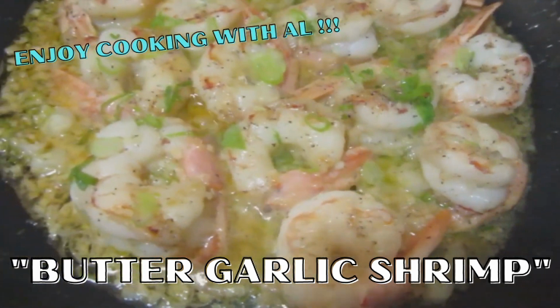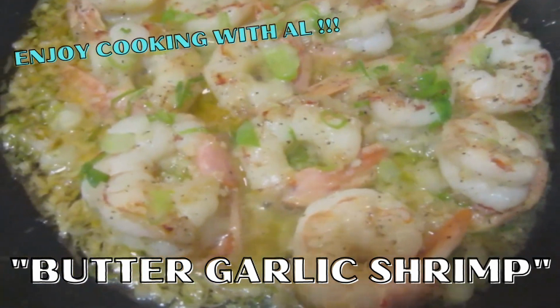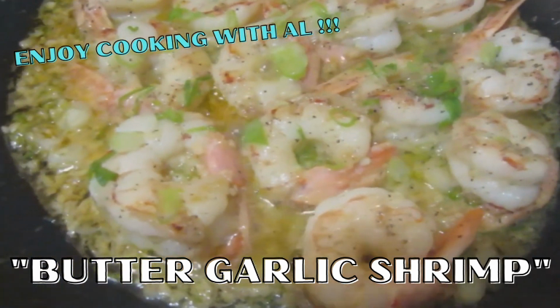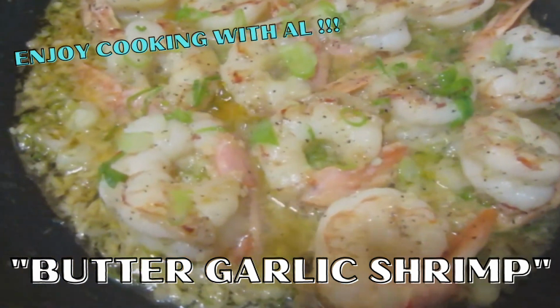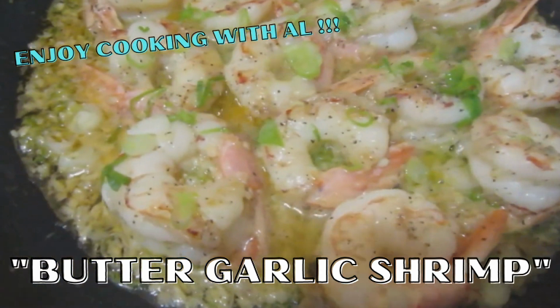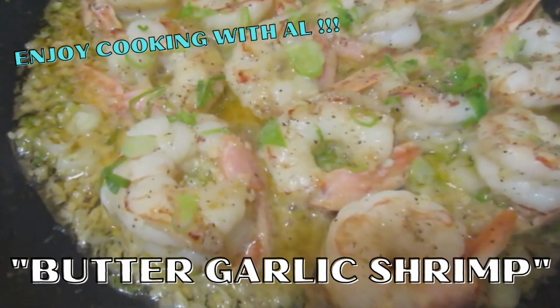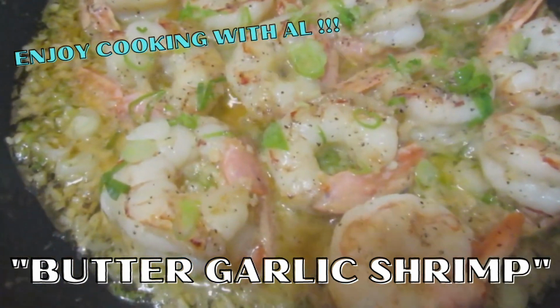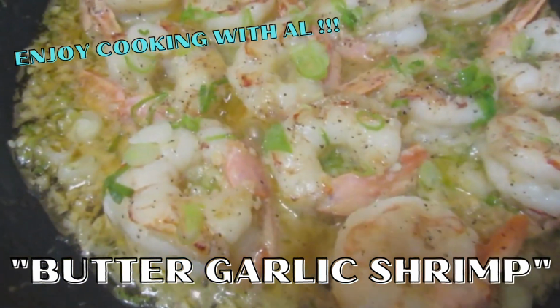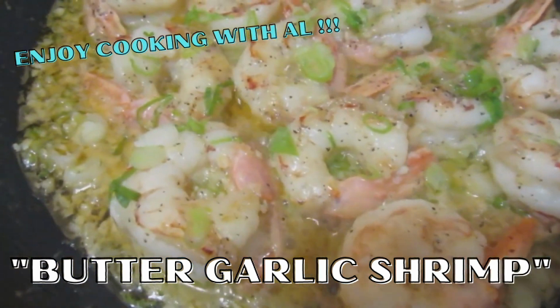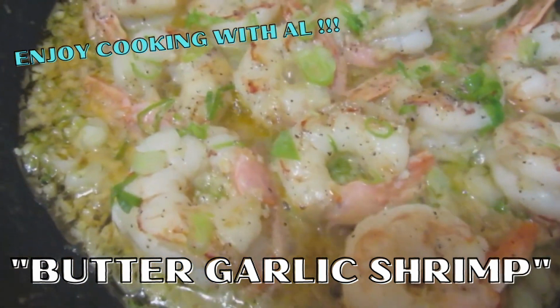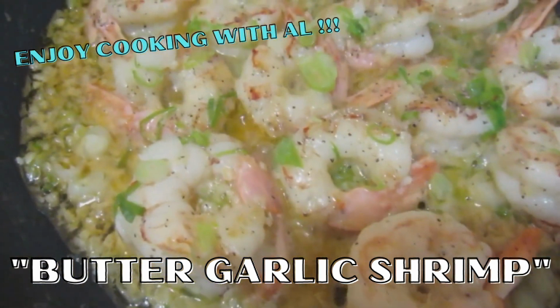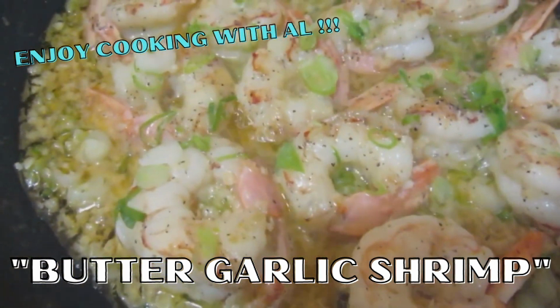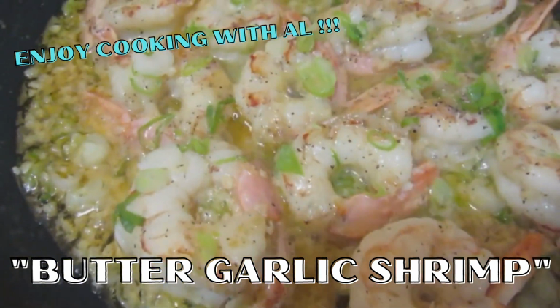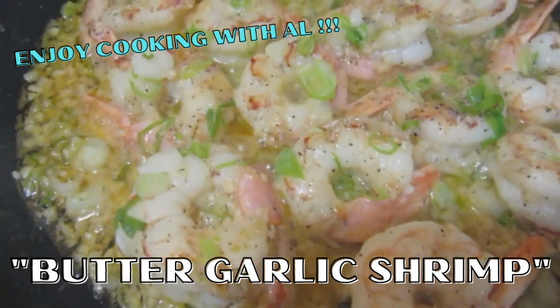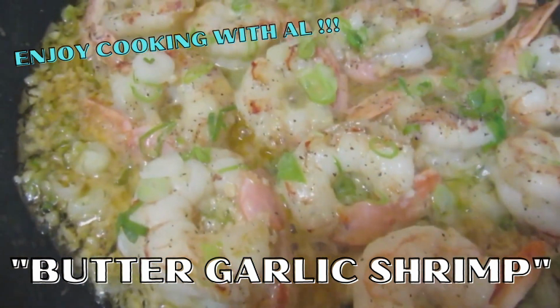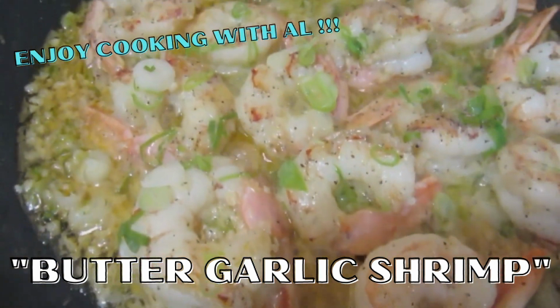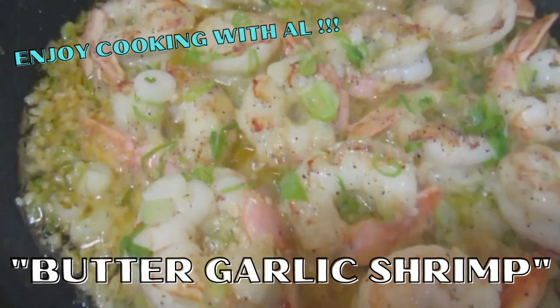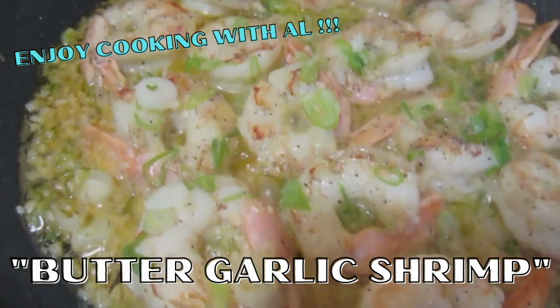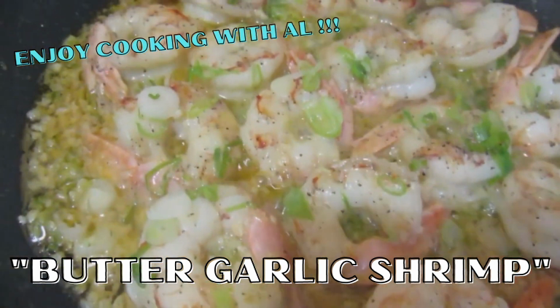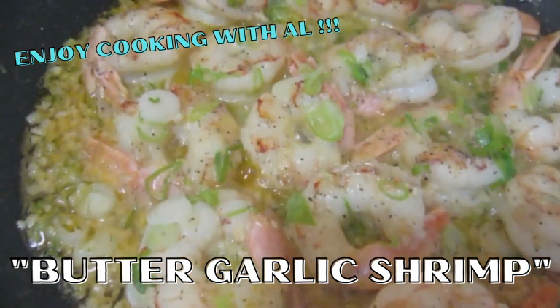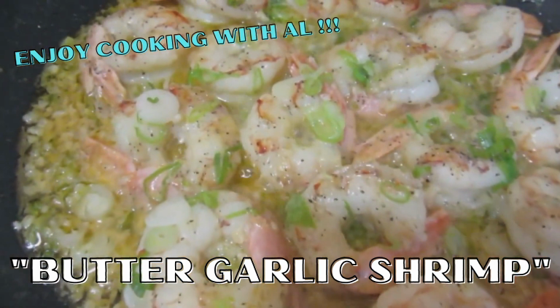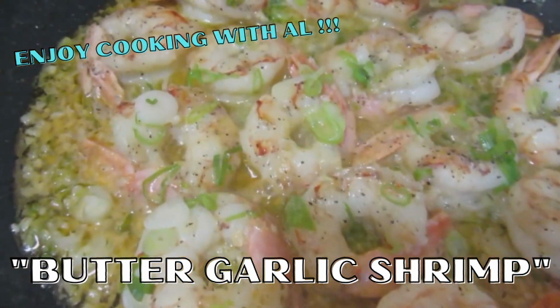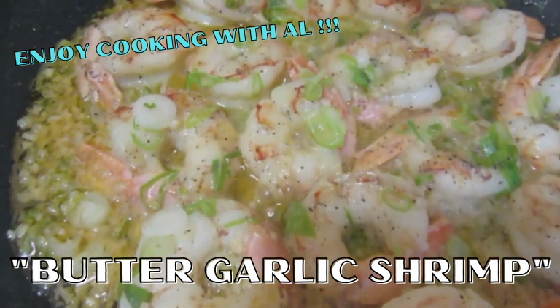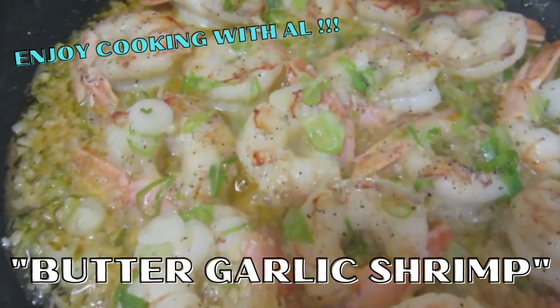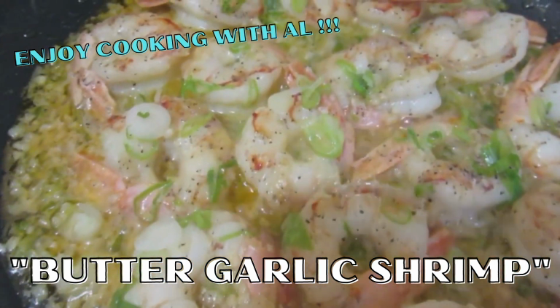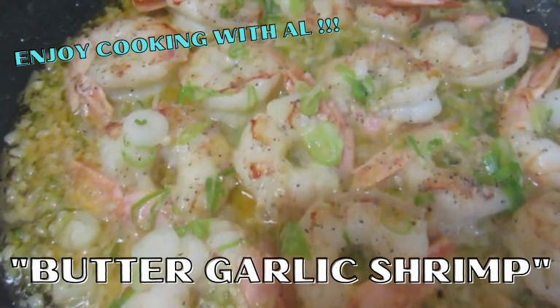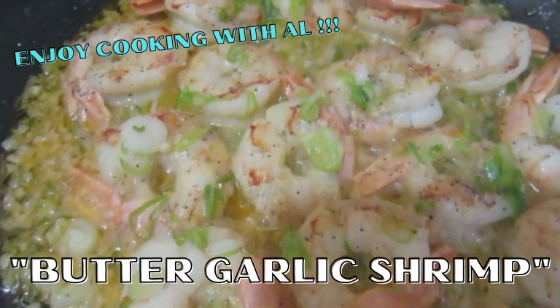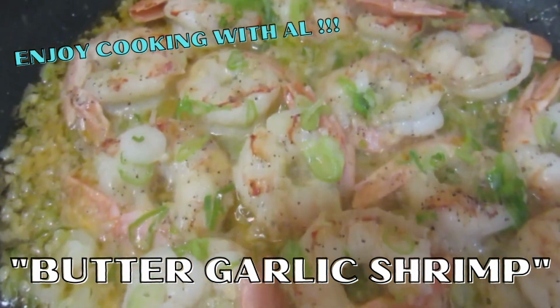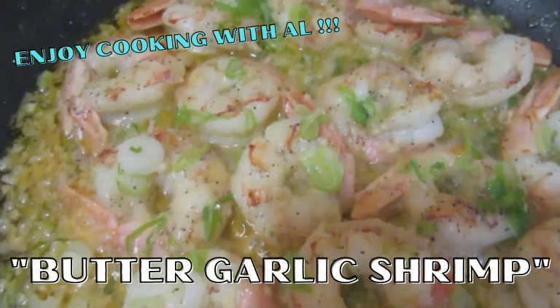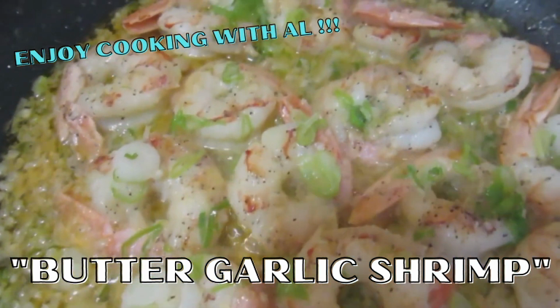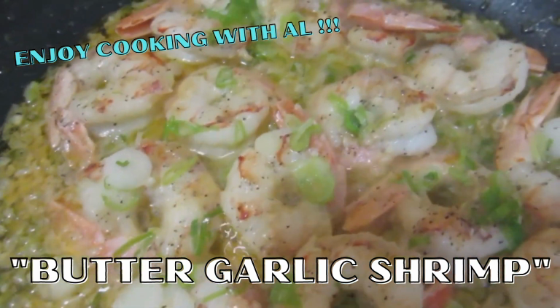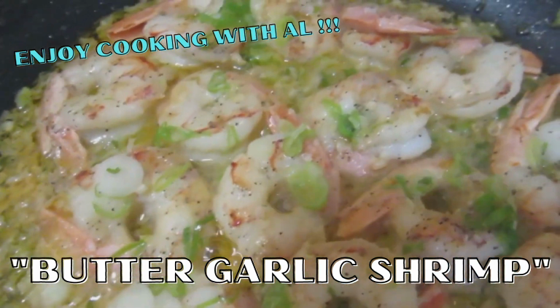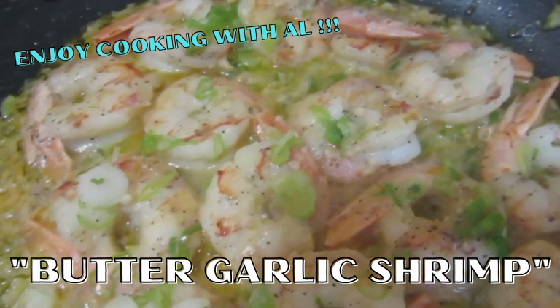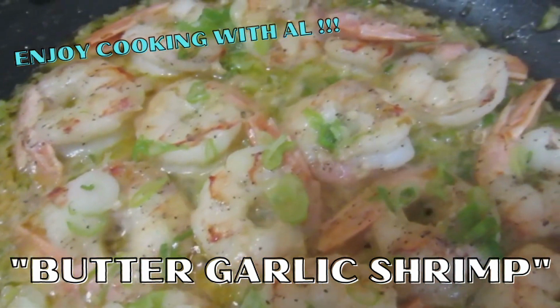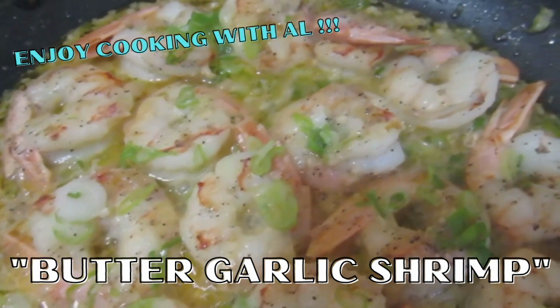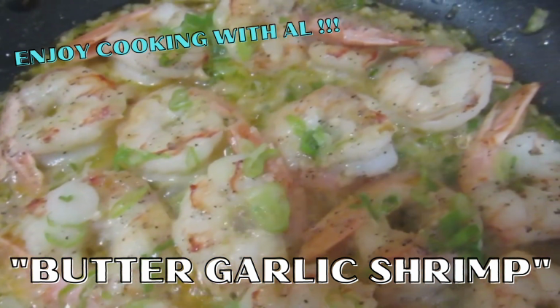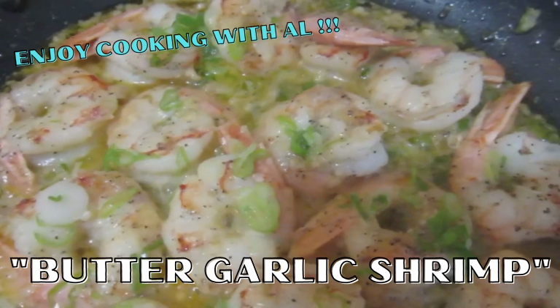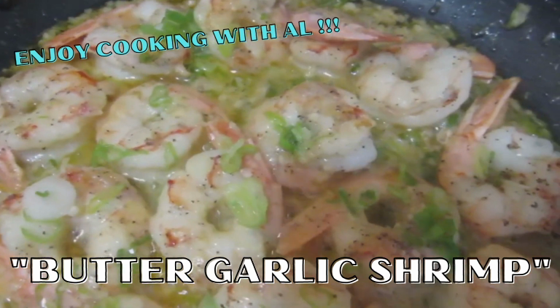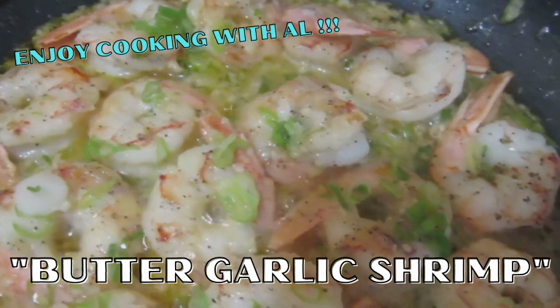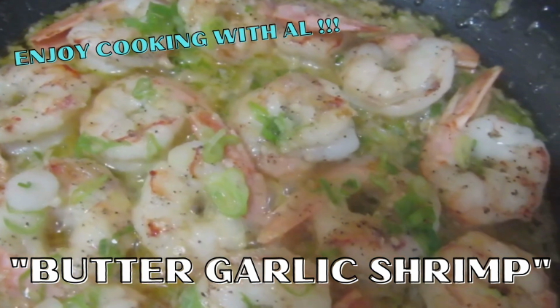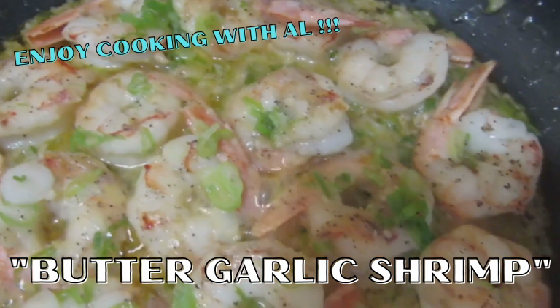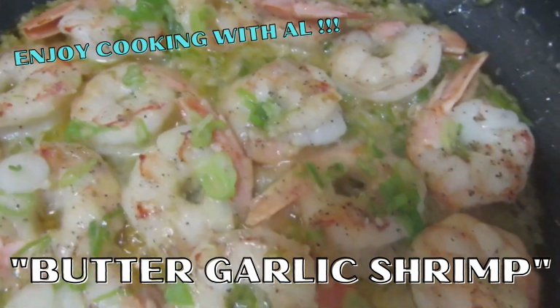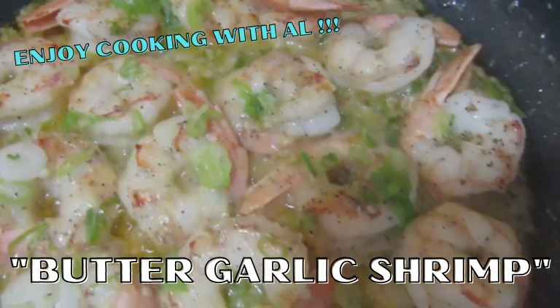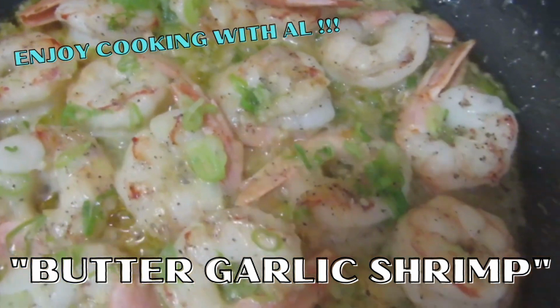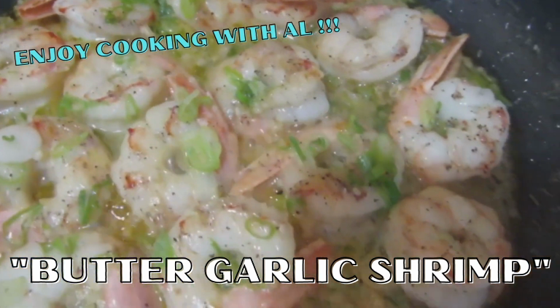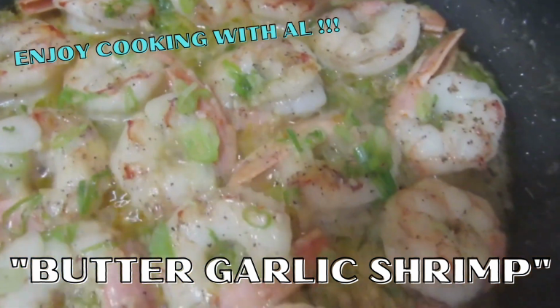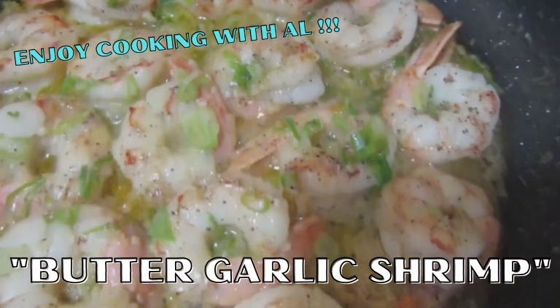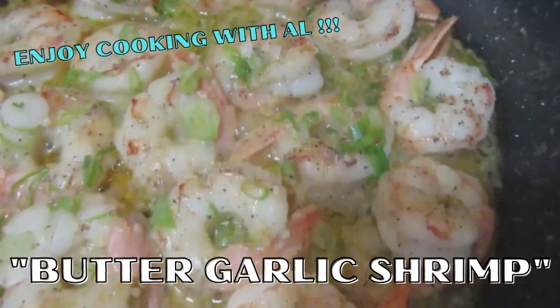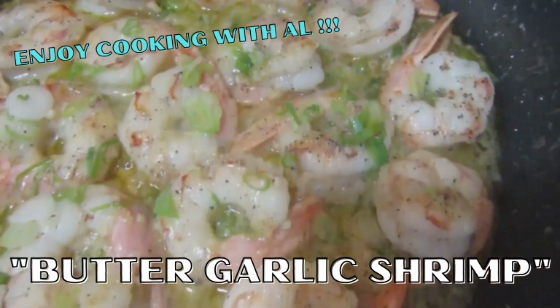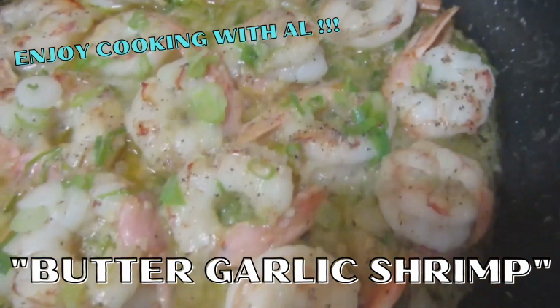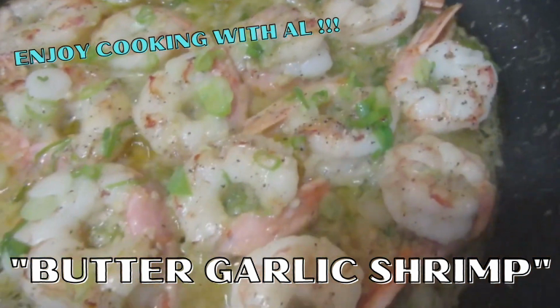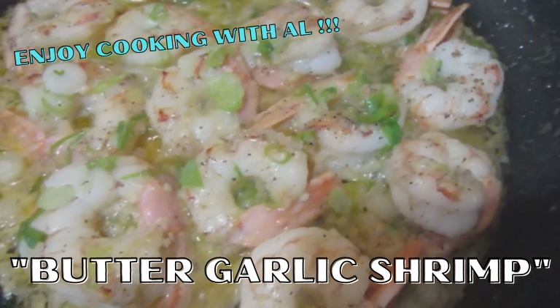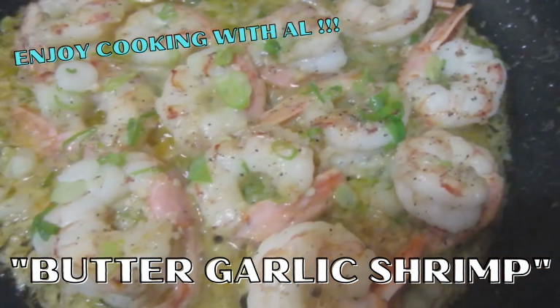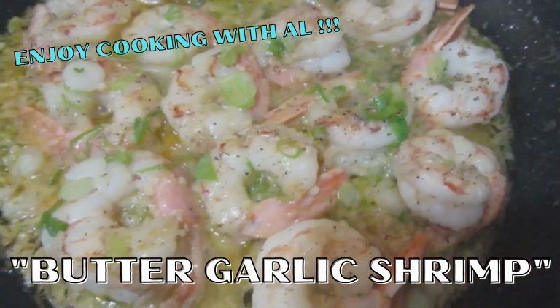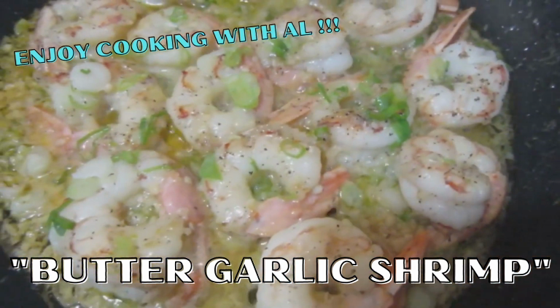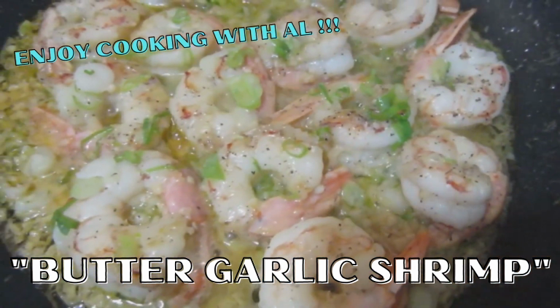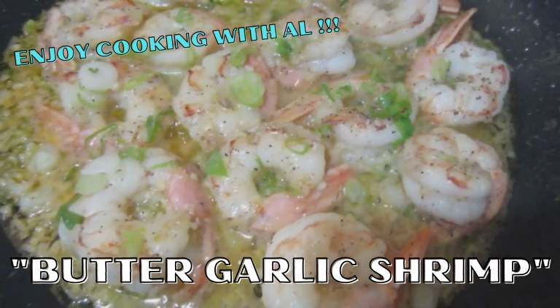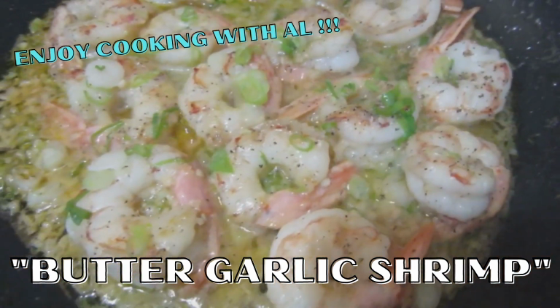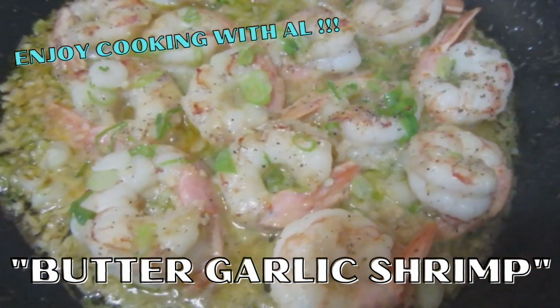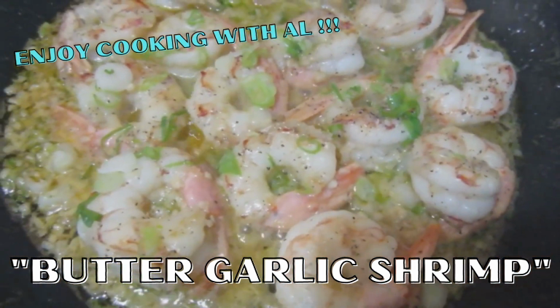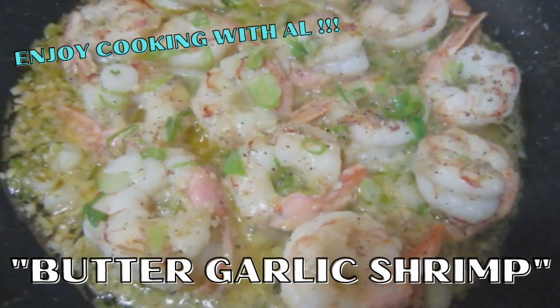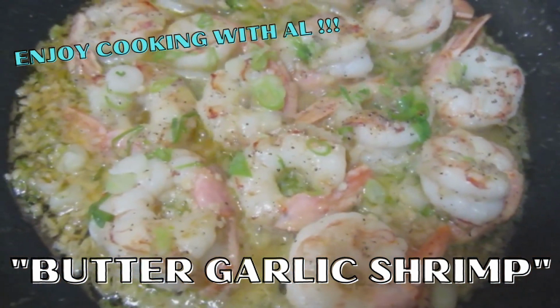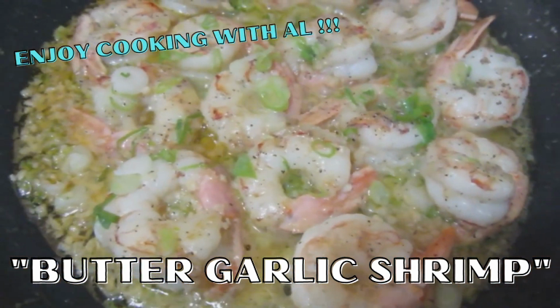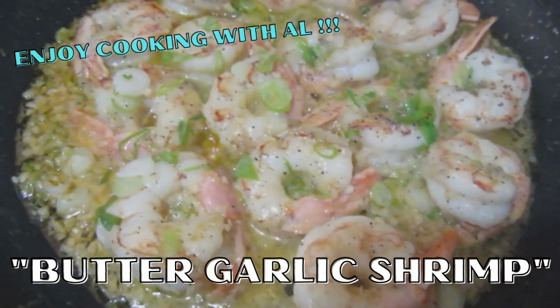Today I'm going to show you how to make butter garlic shrimp. This is tasty, but very easy.